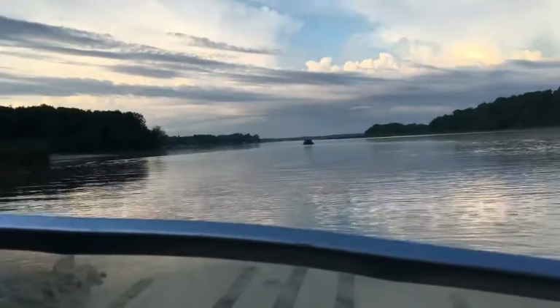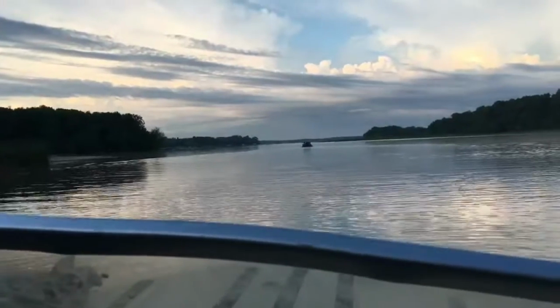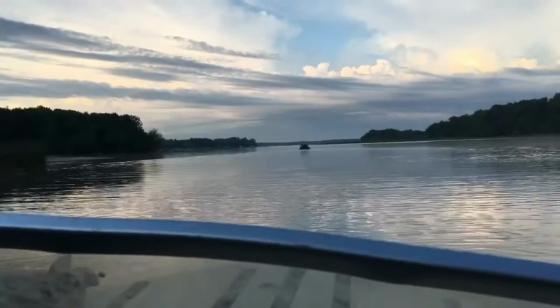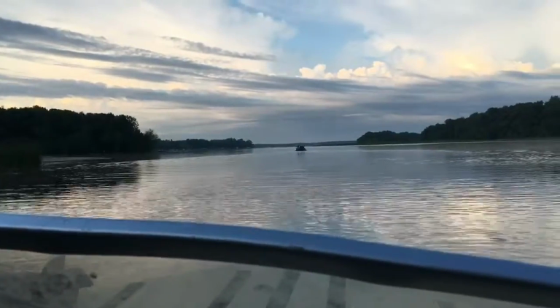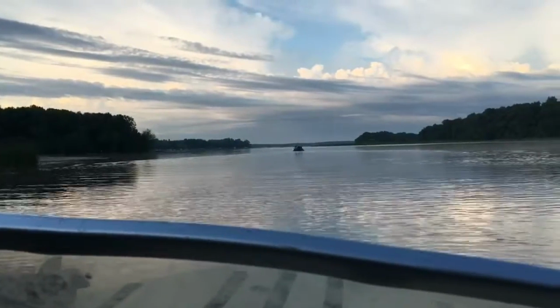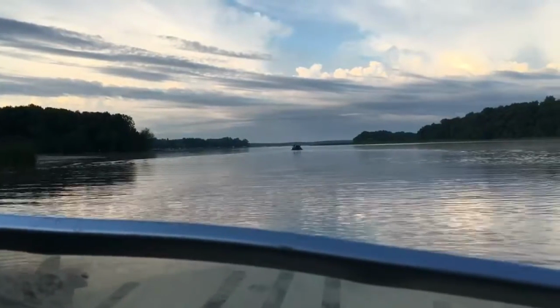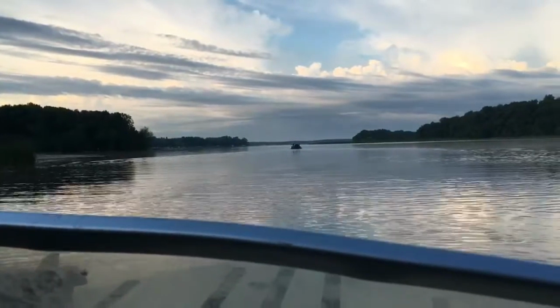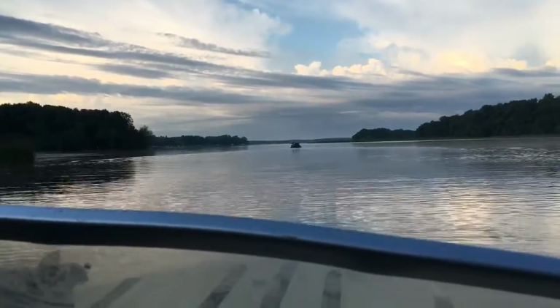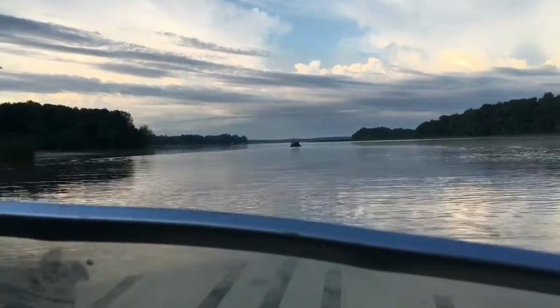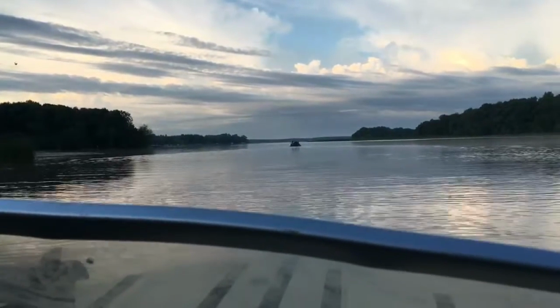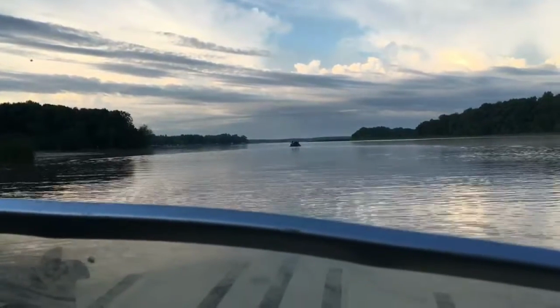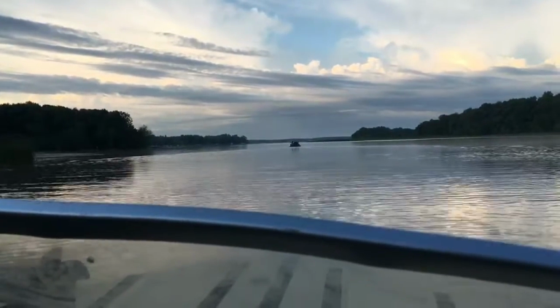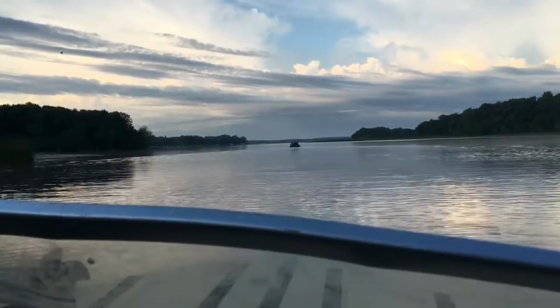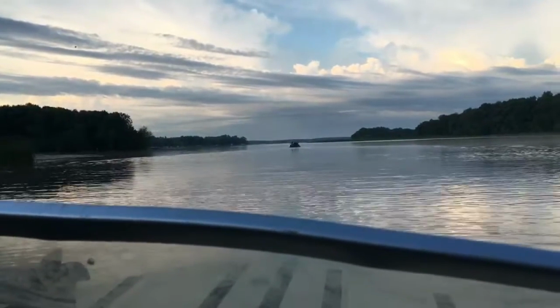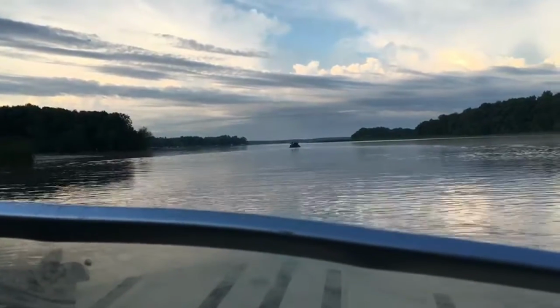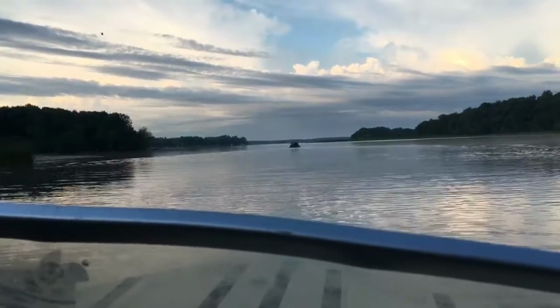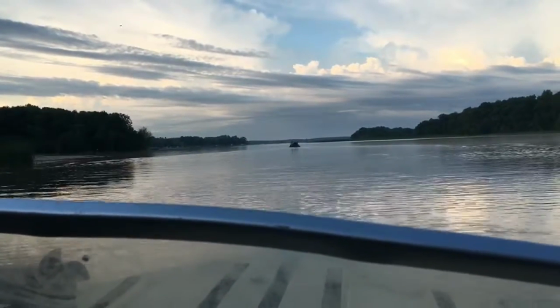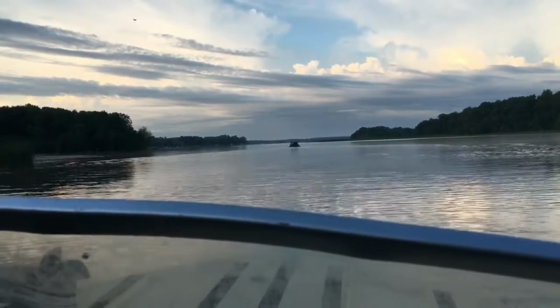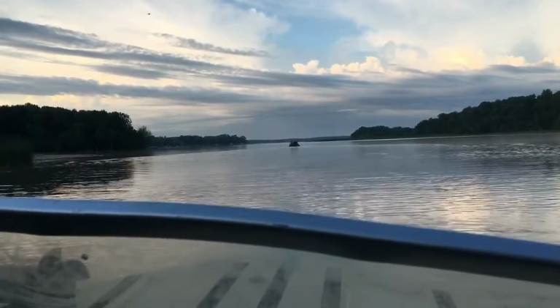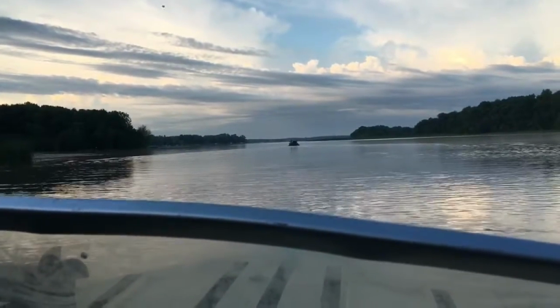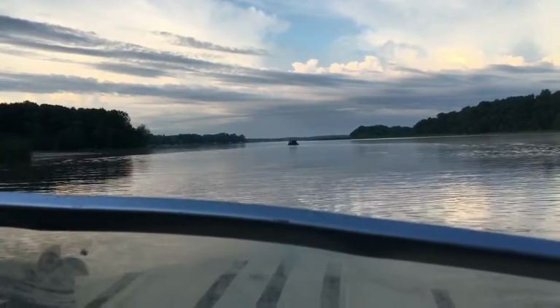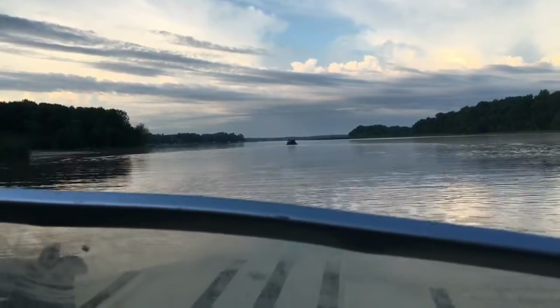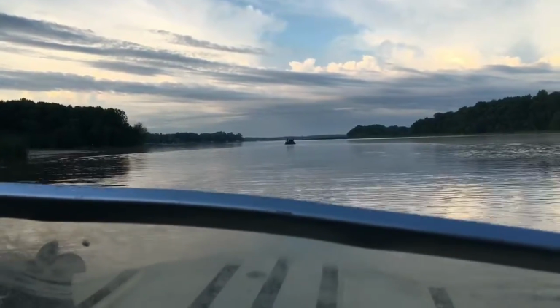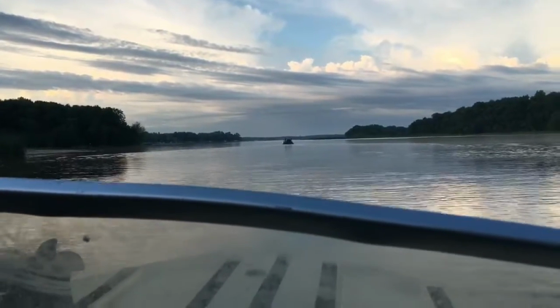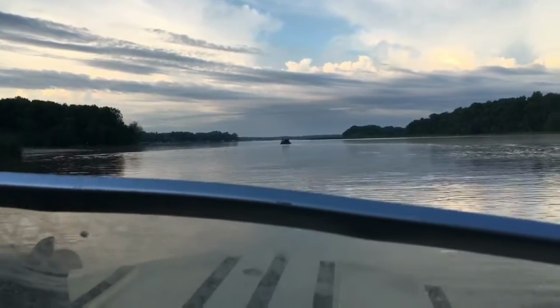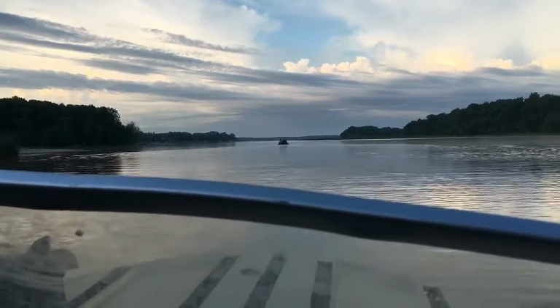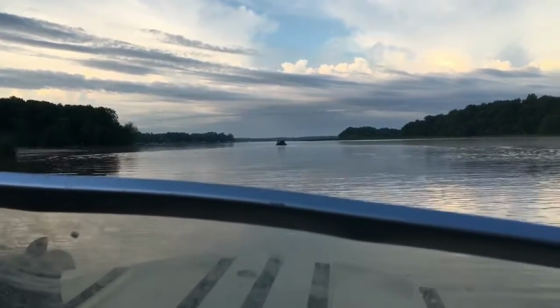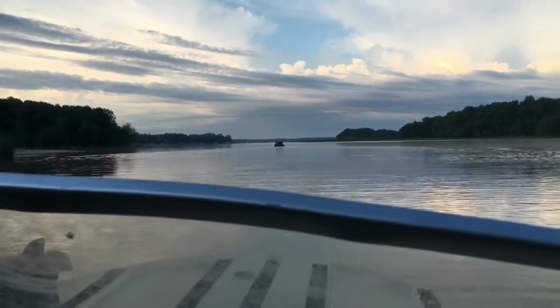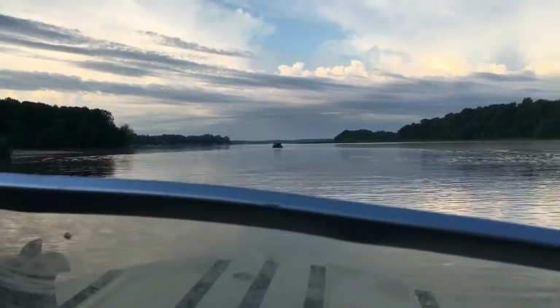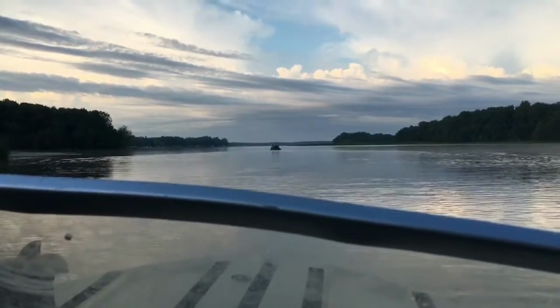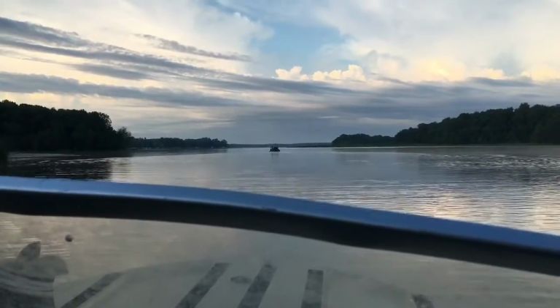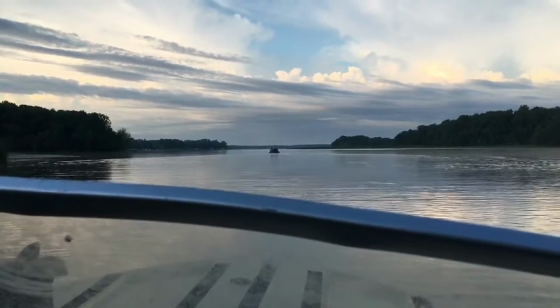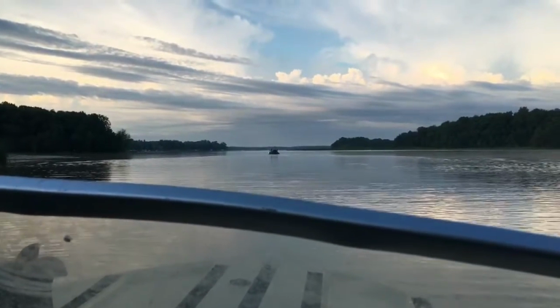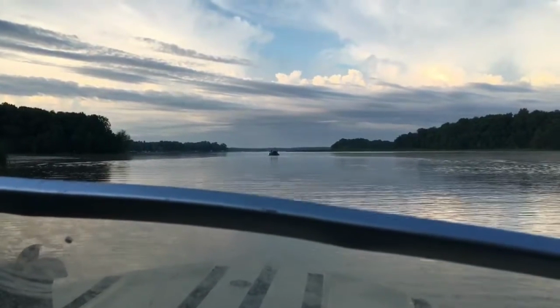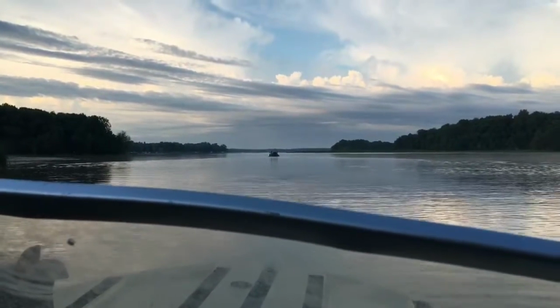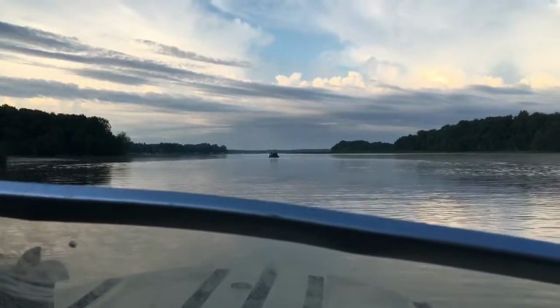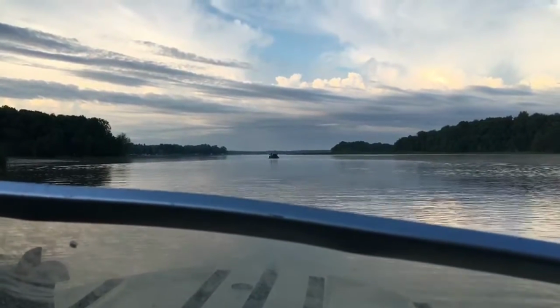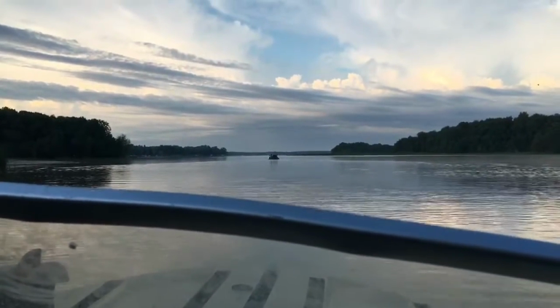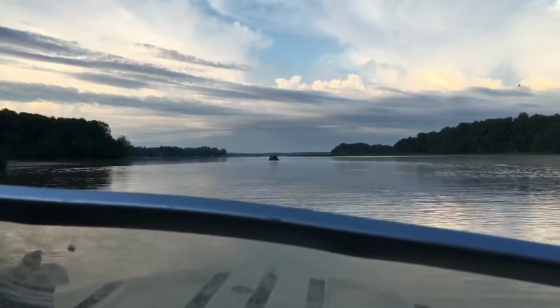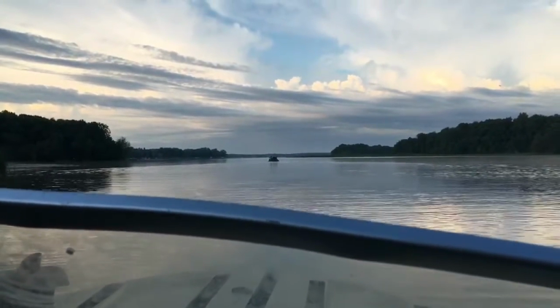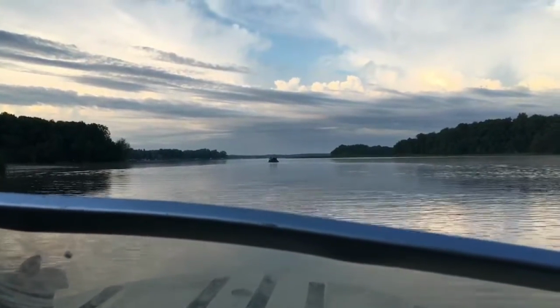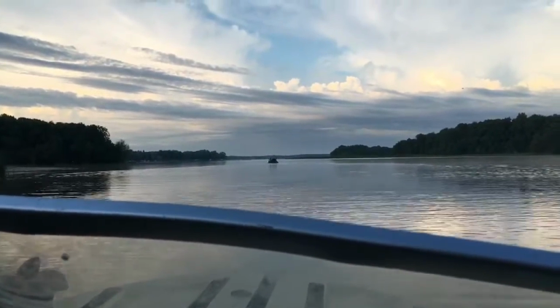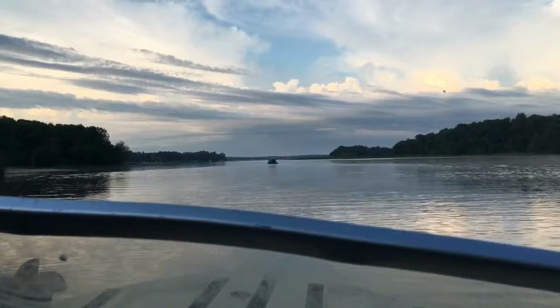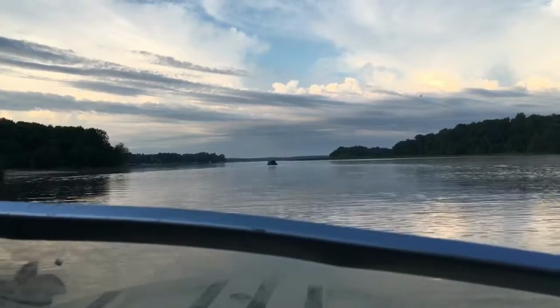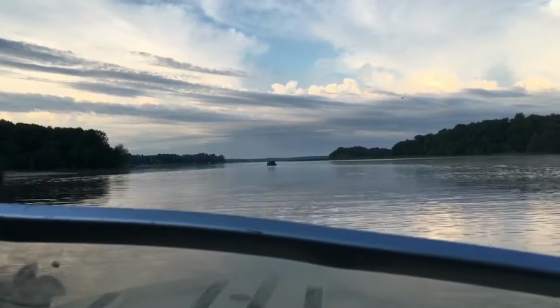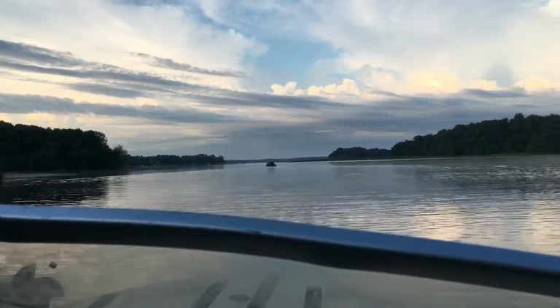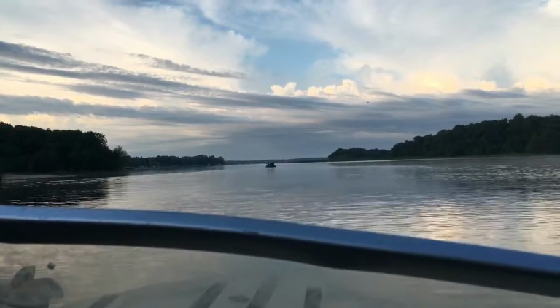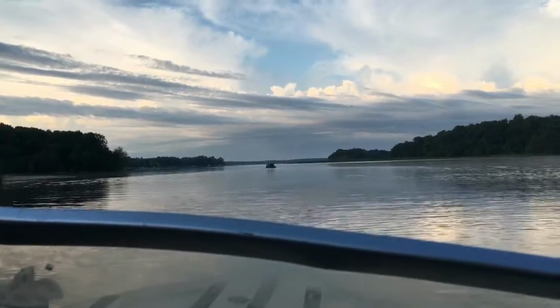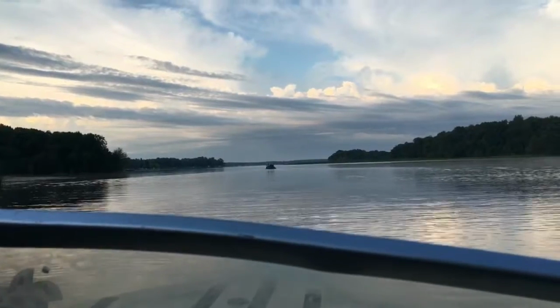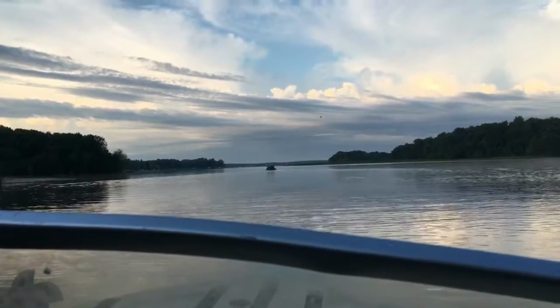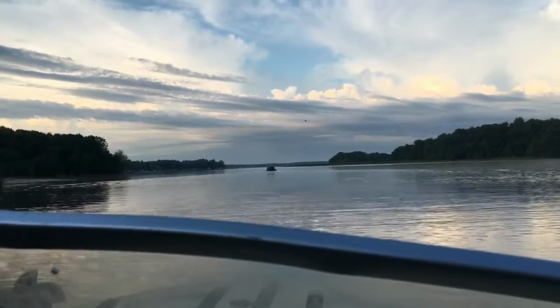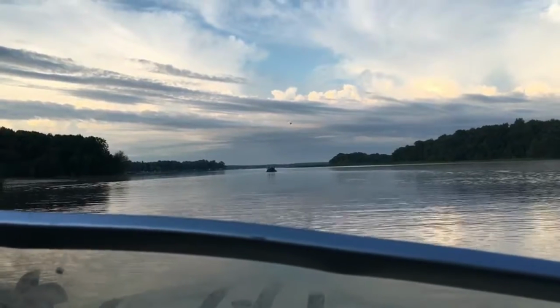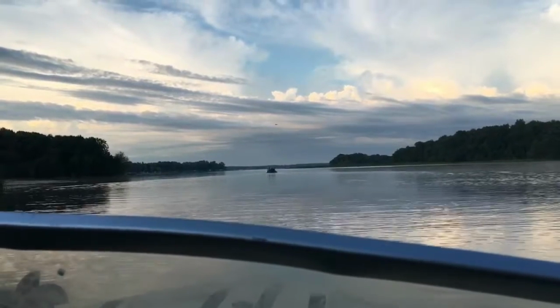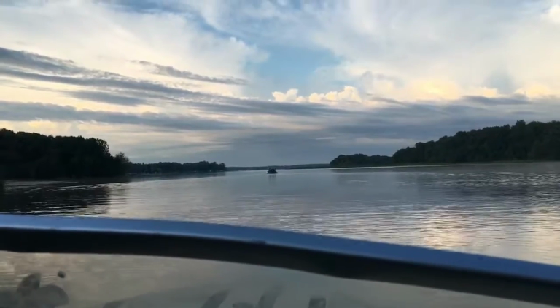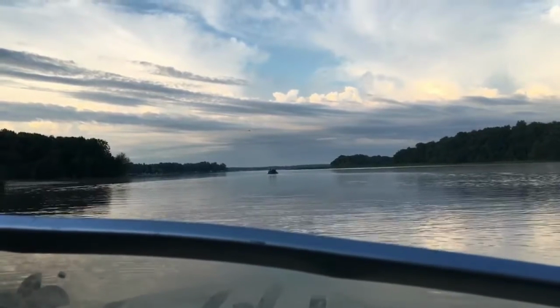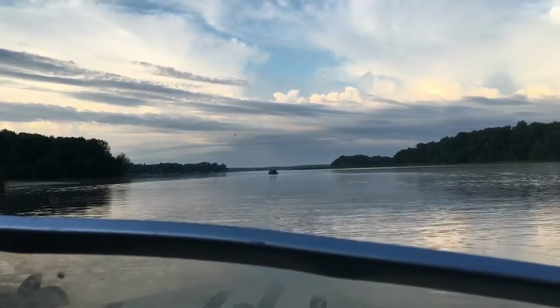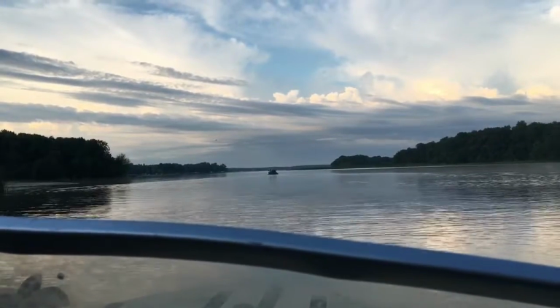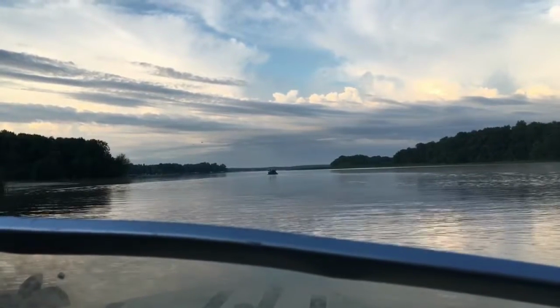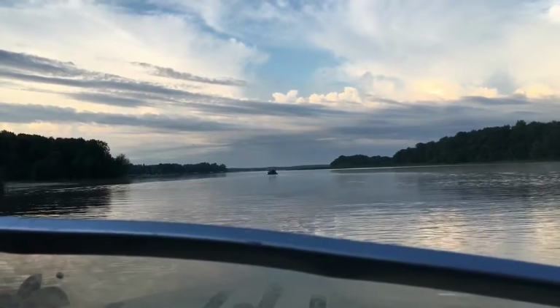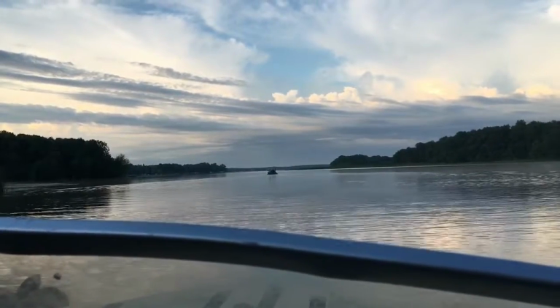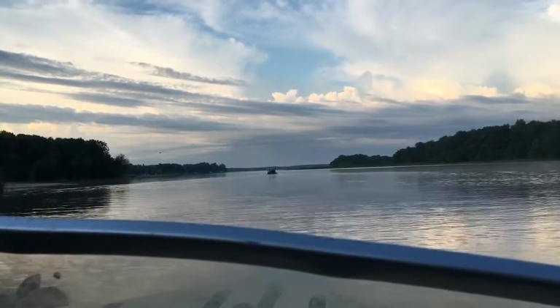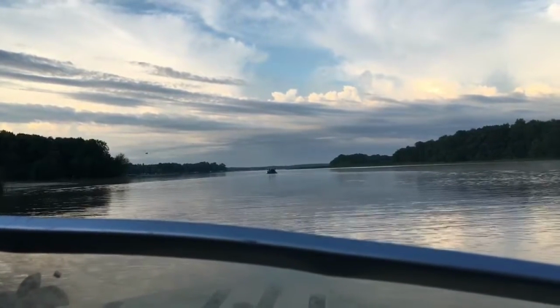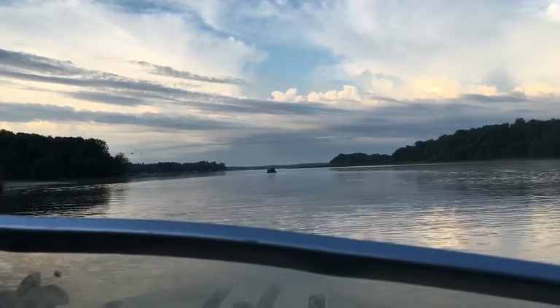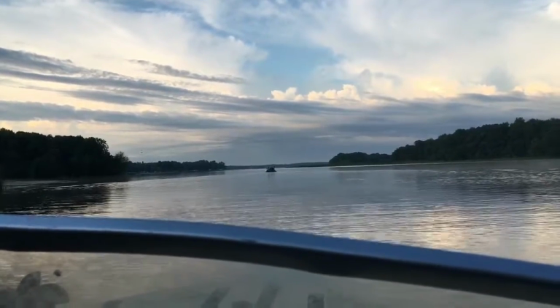This is Joe Rosemaric with Rosemaric Fishing, out on the big water again today looking for some bass and northern pike.